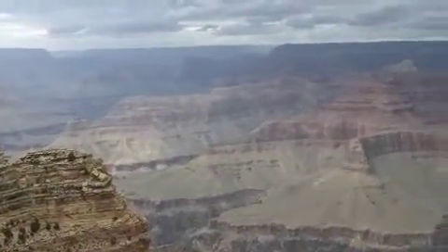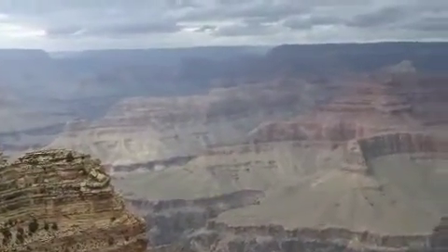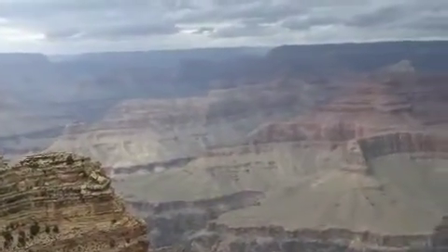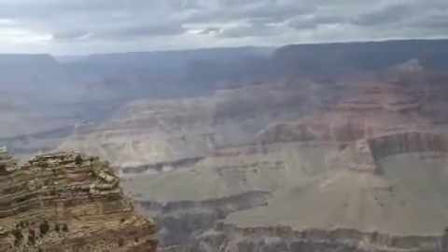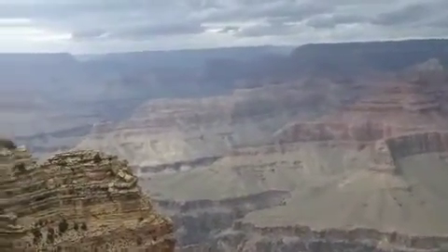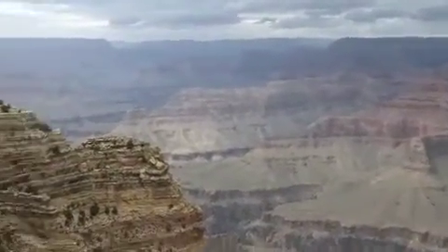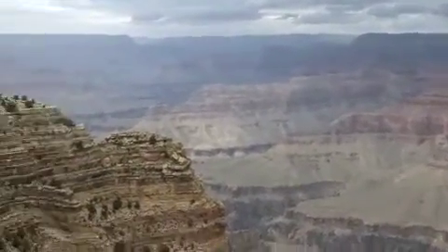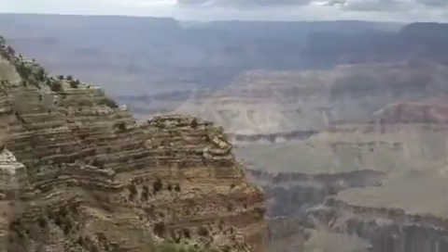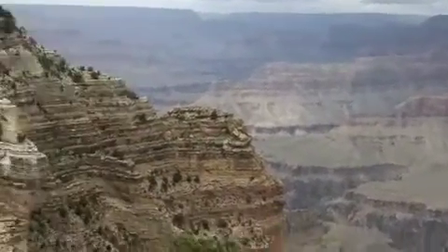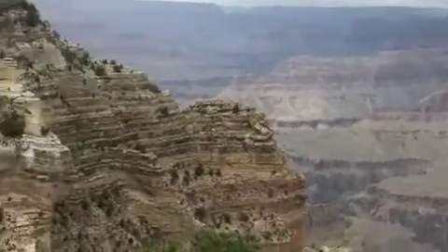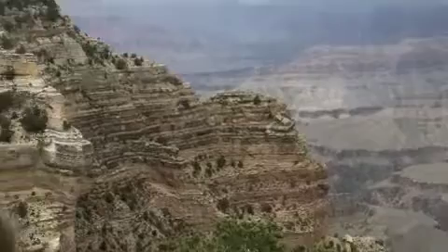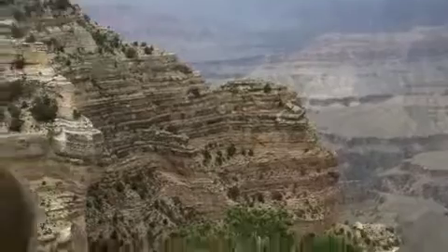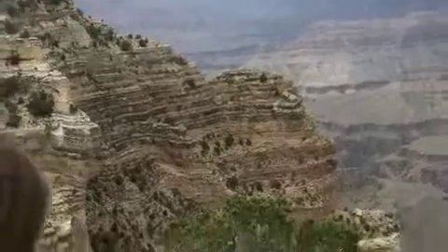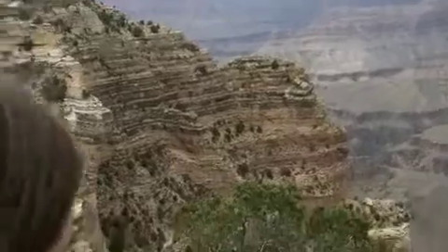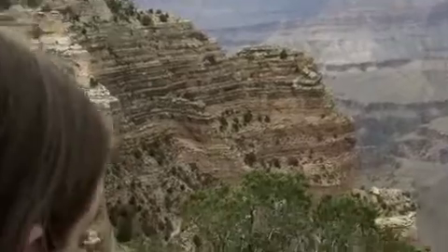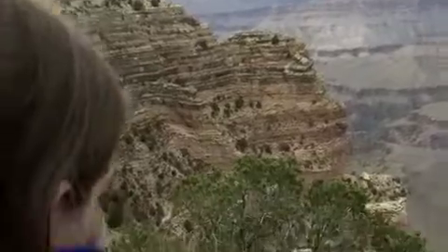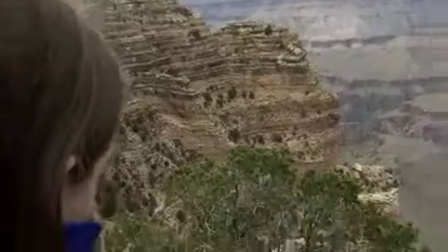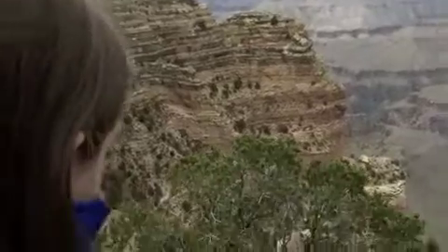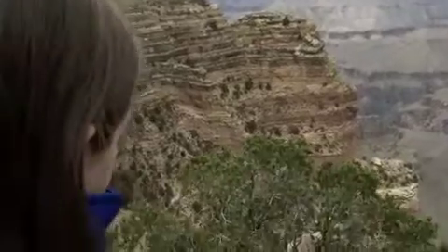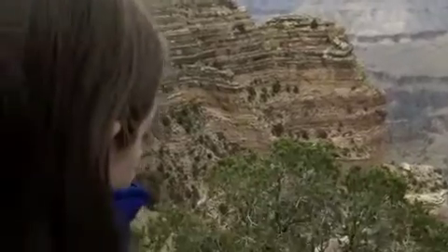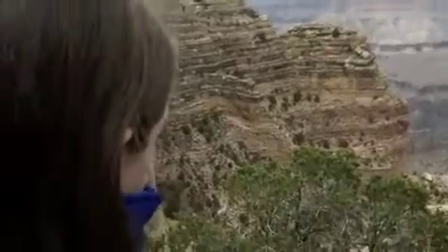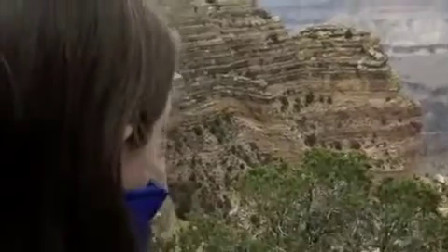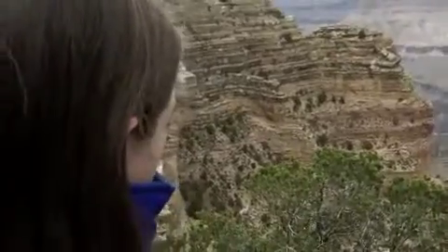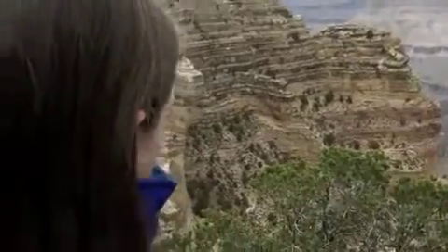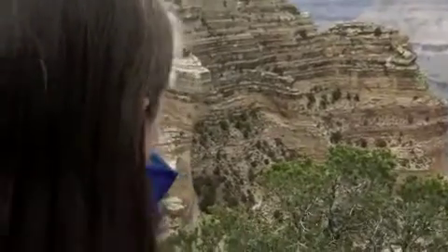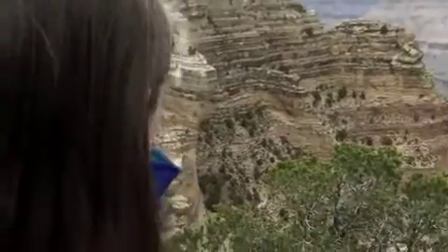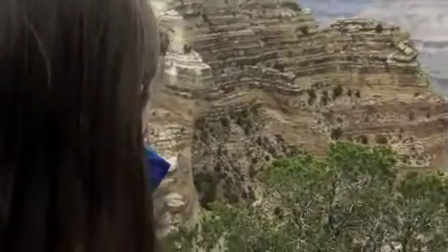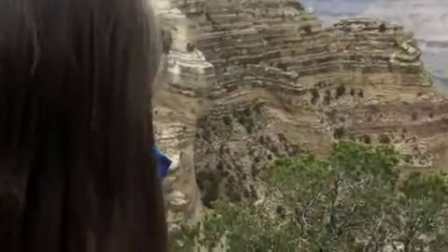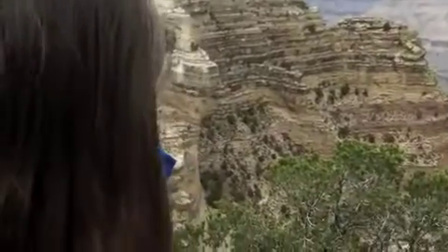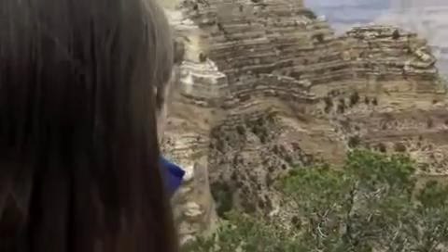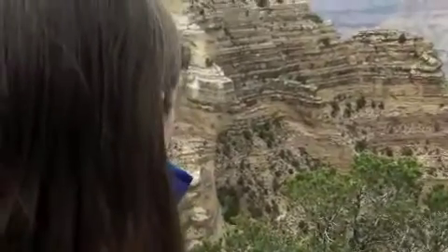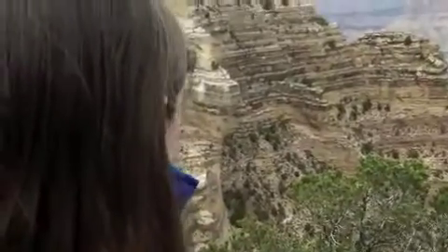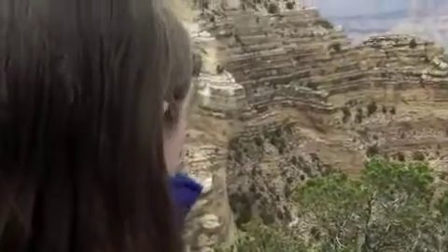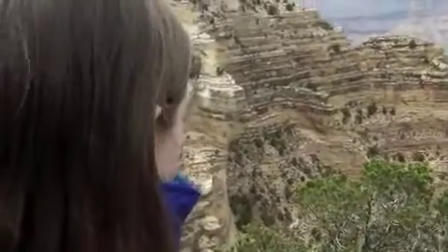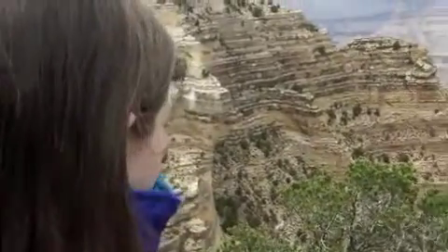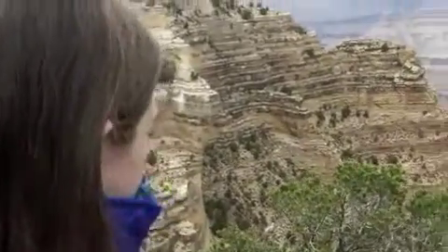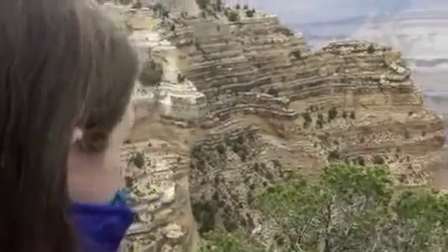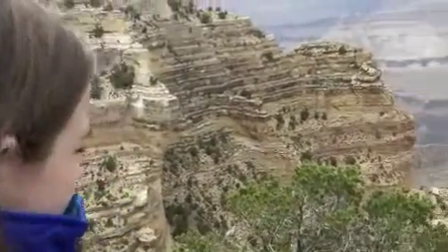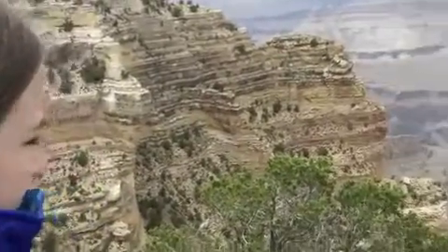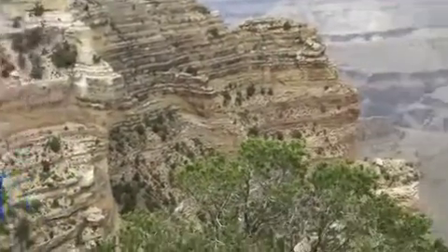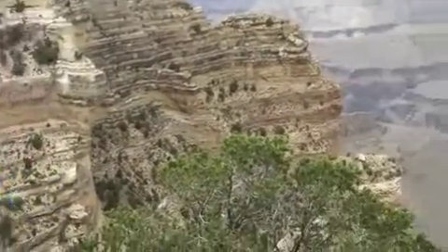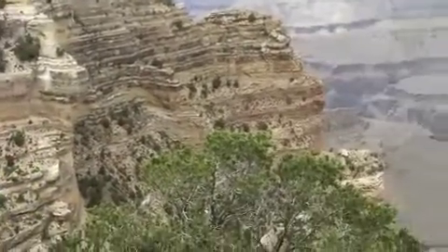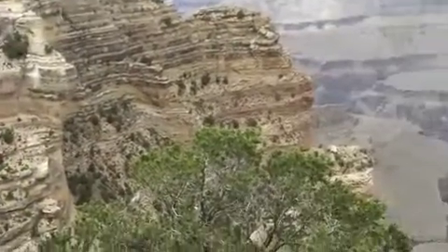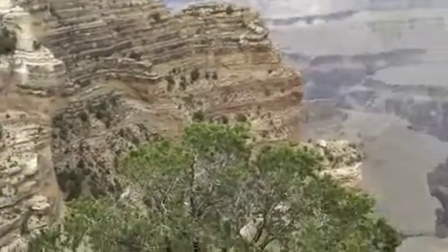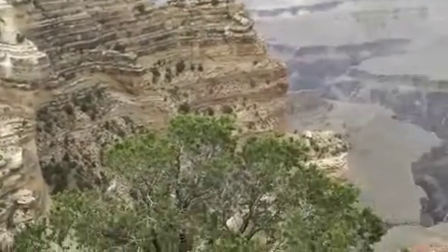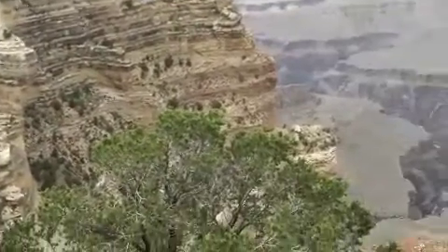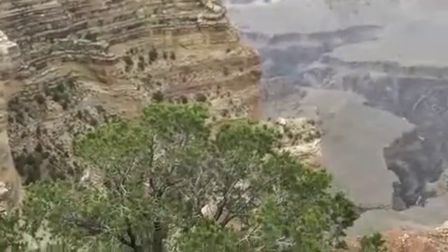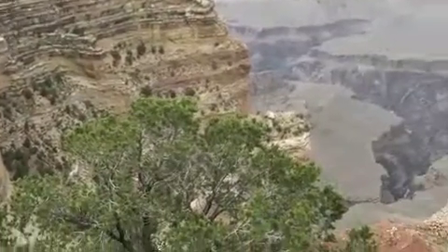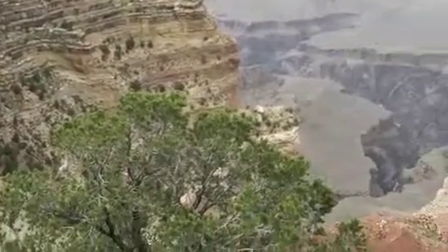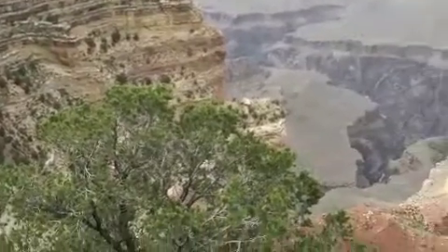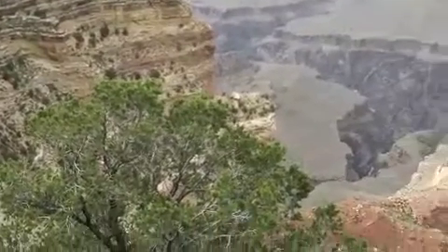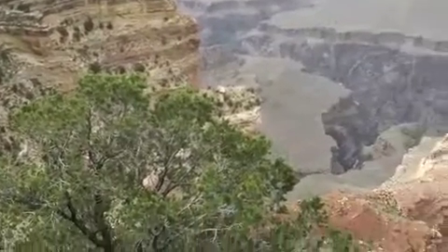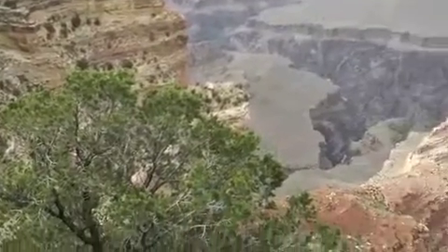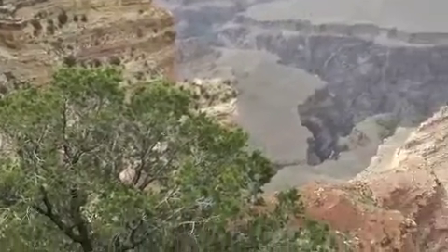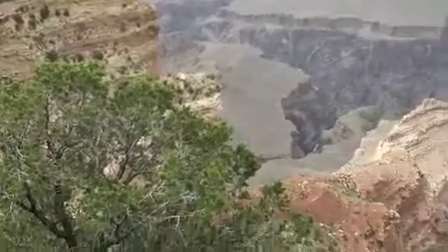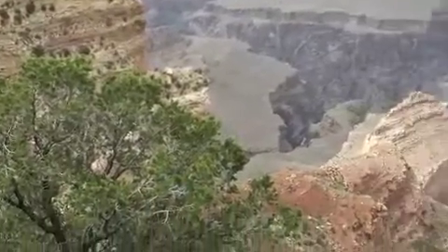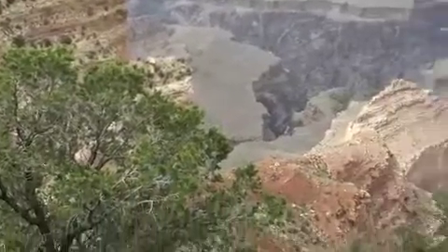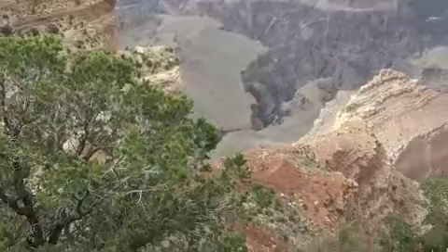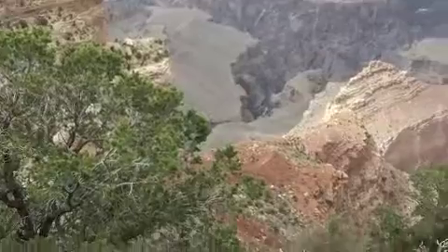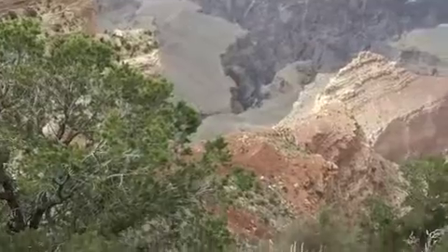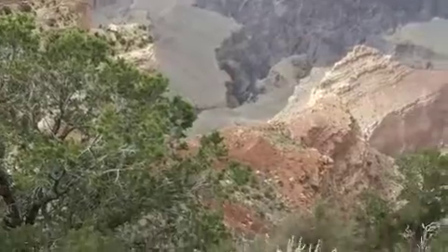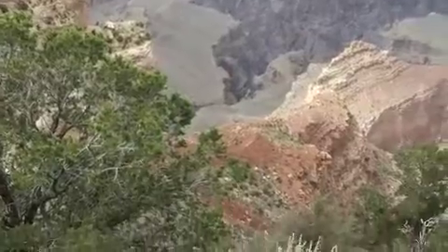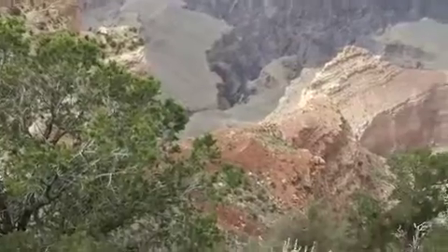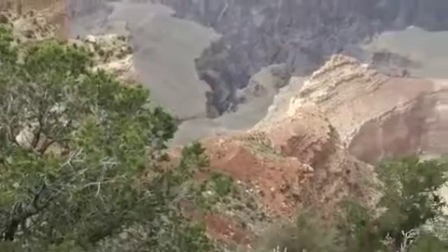Jillian, I don't think the camera can capture all the colors, do you? No. Pretty cool, right? Yeah.